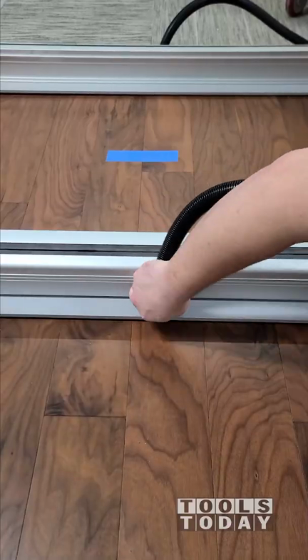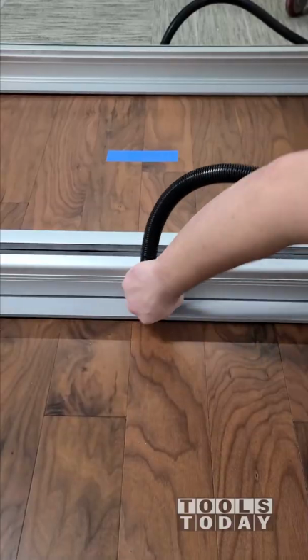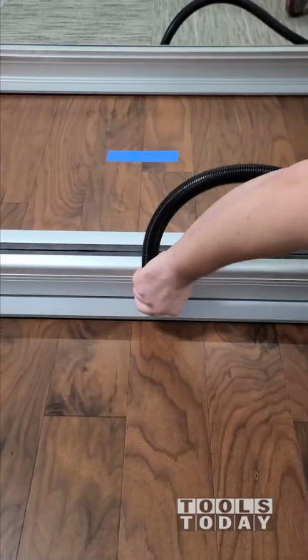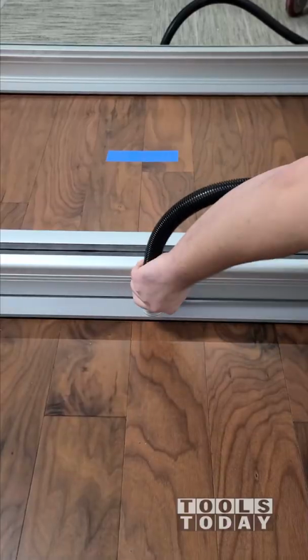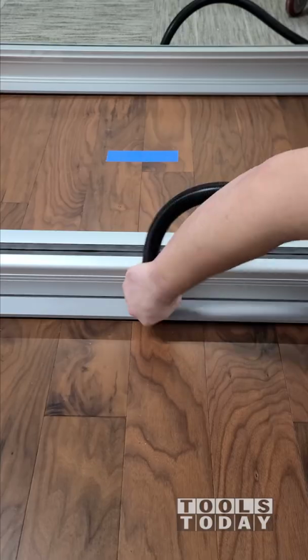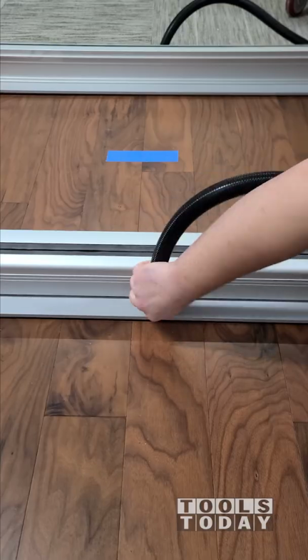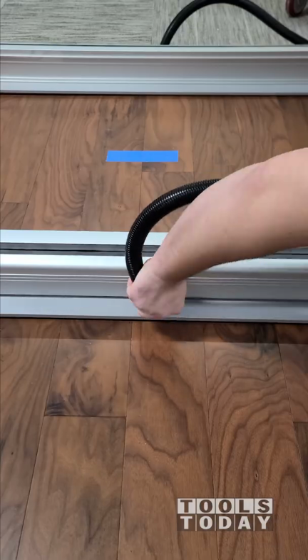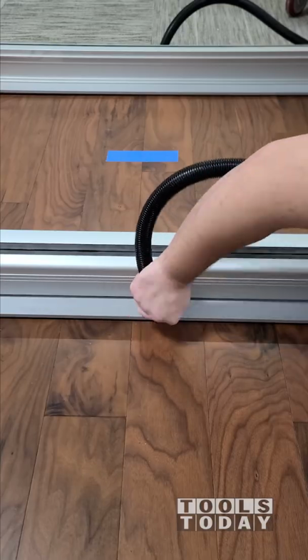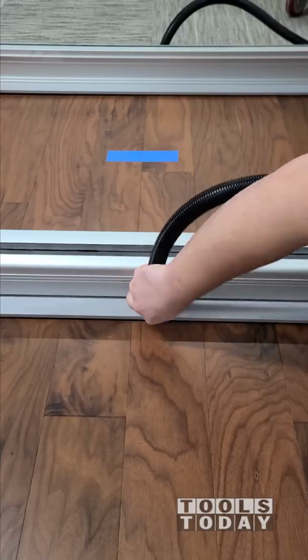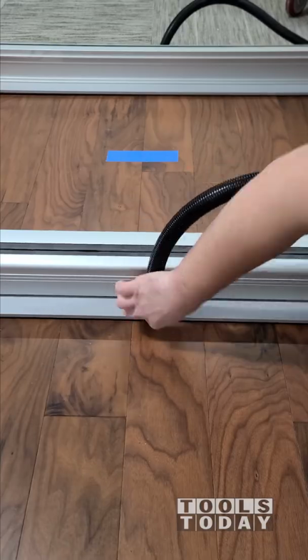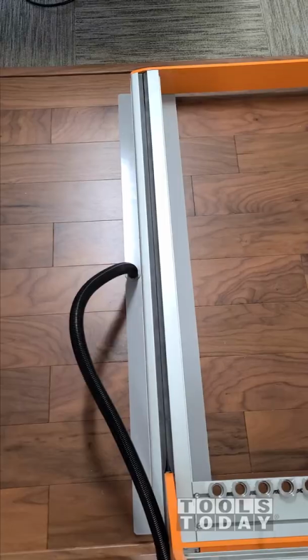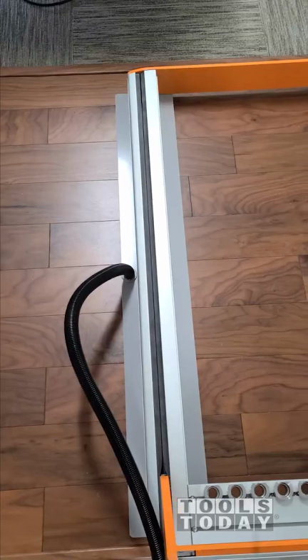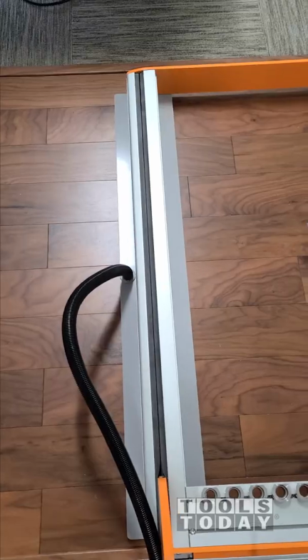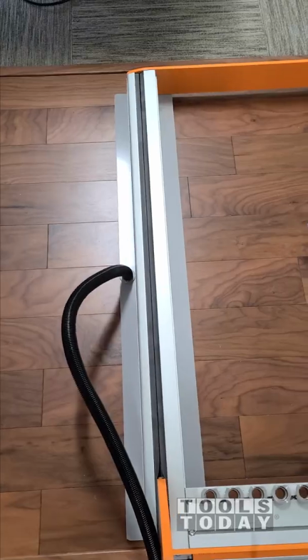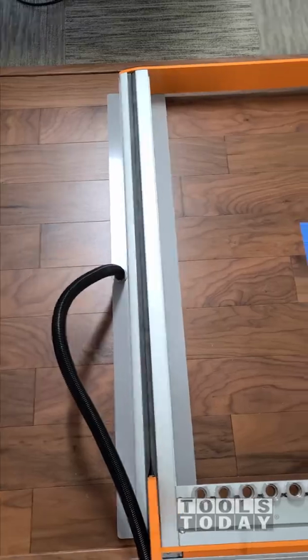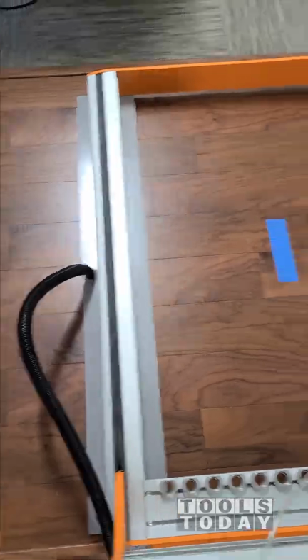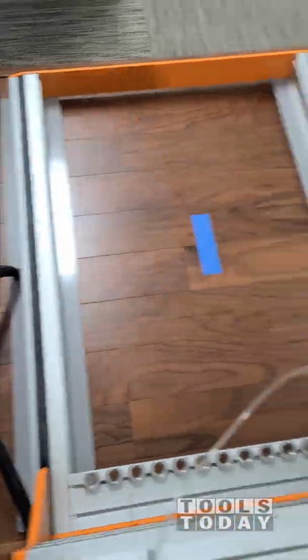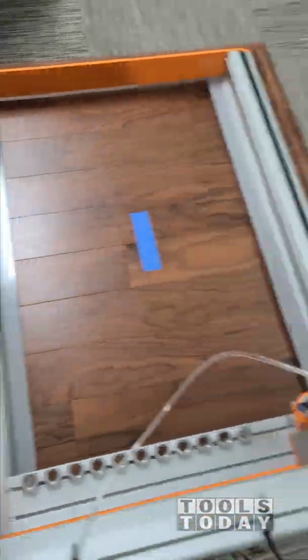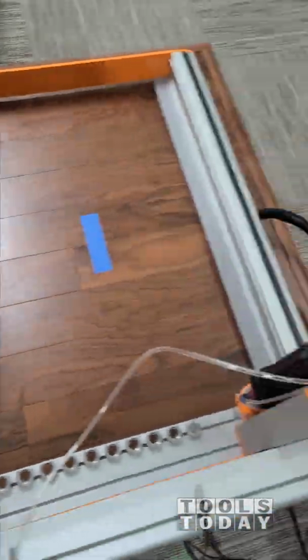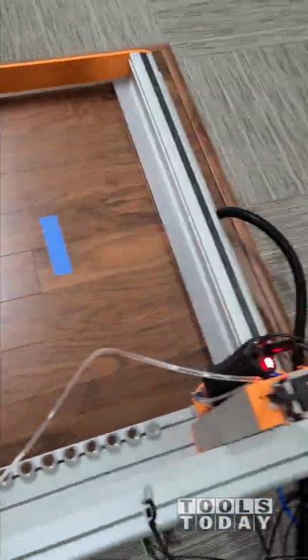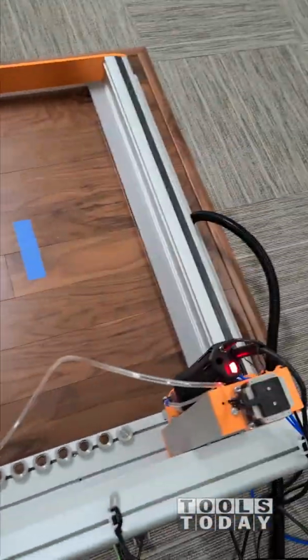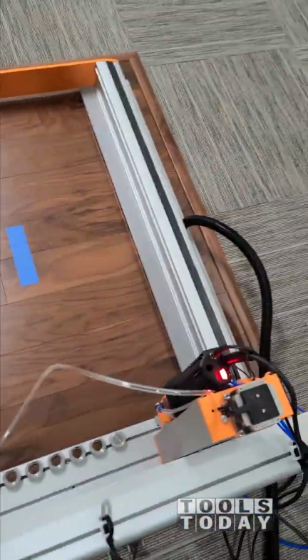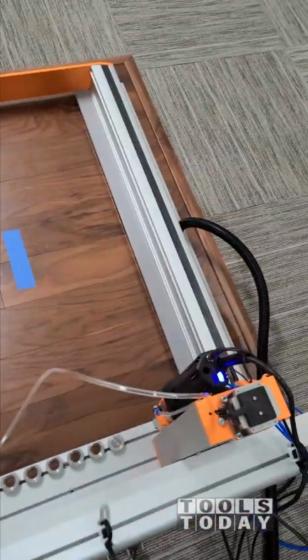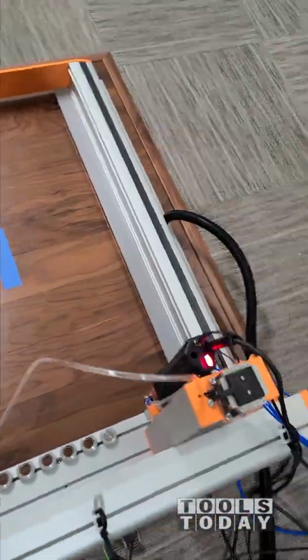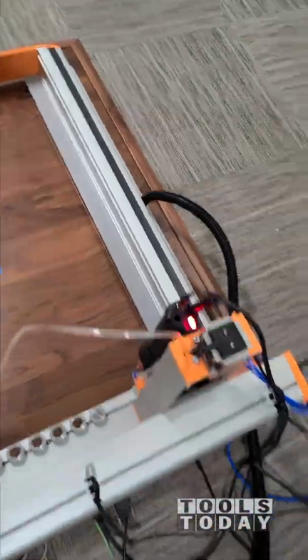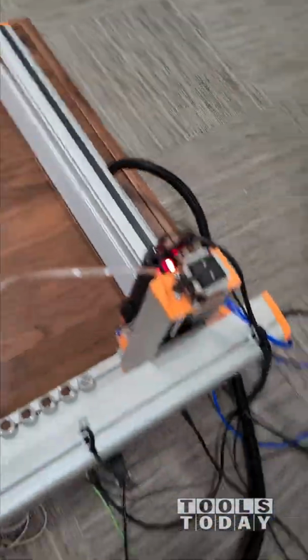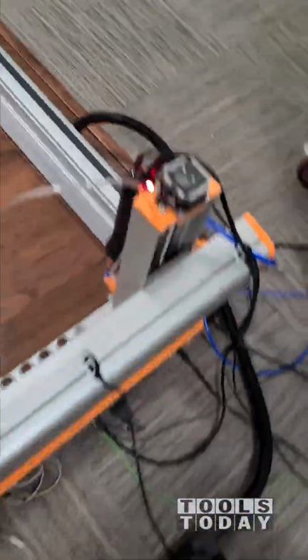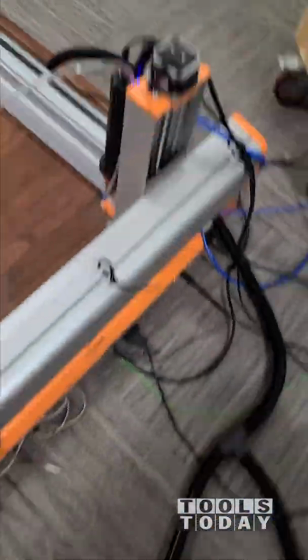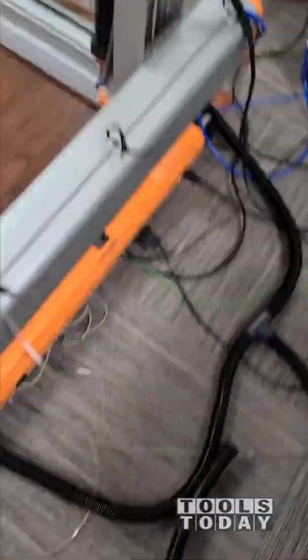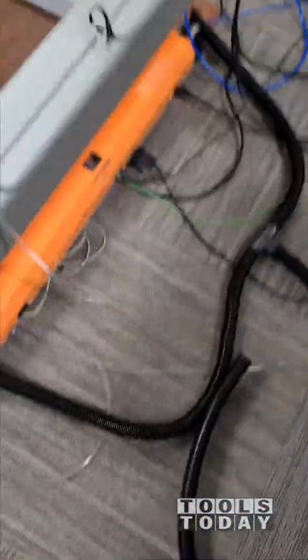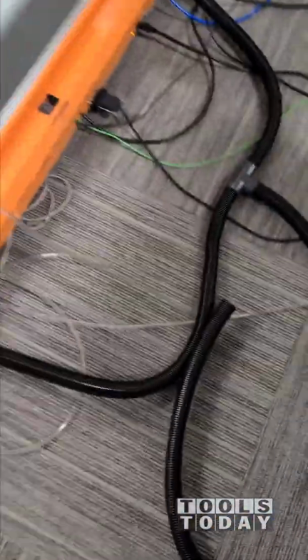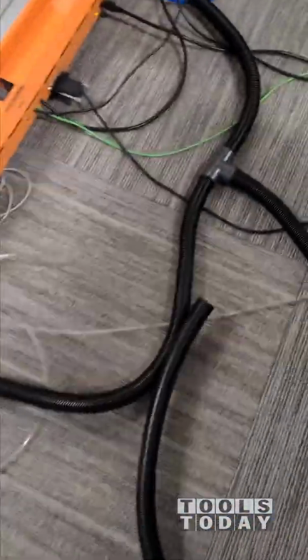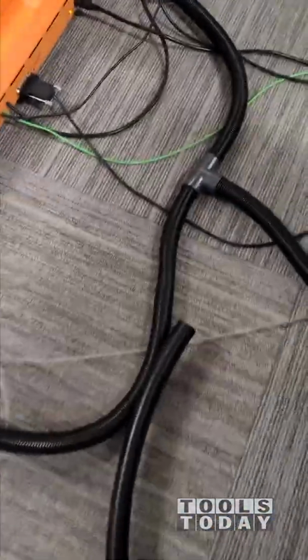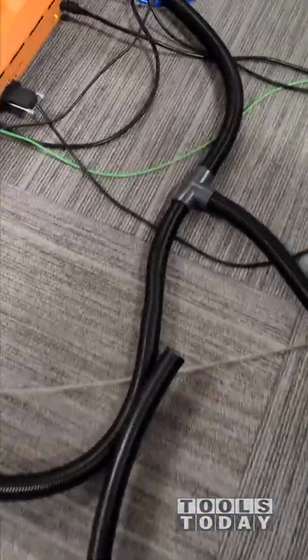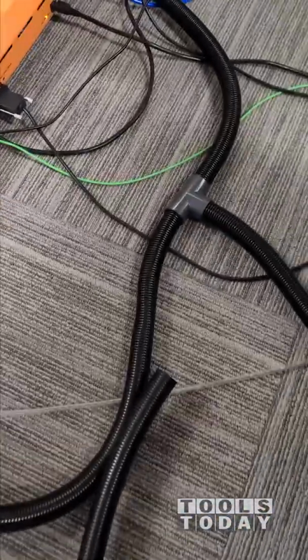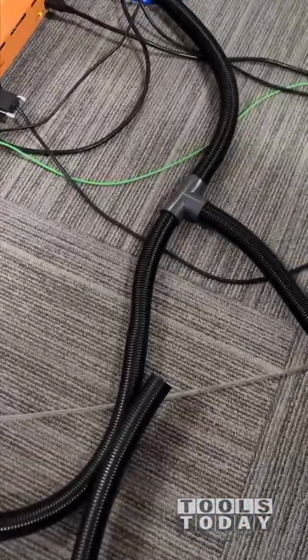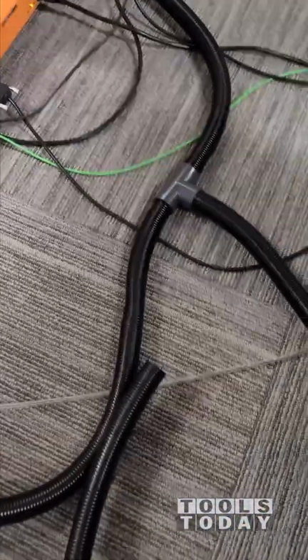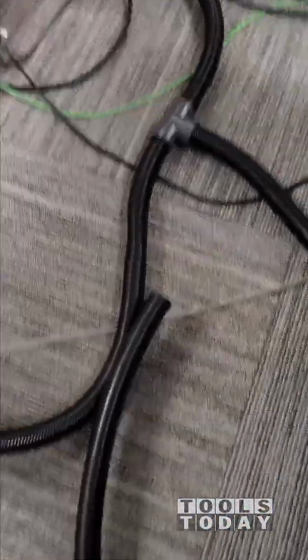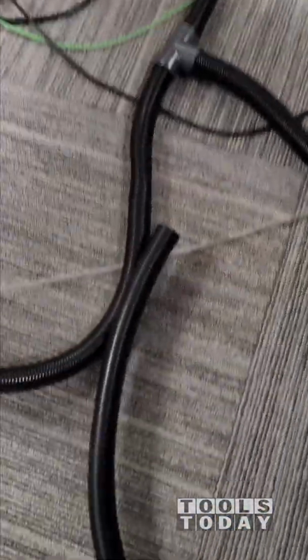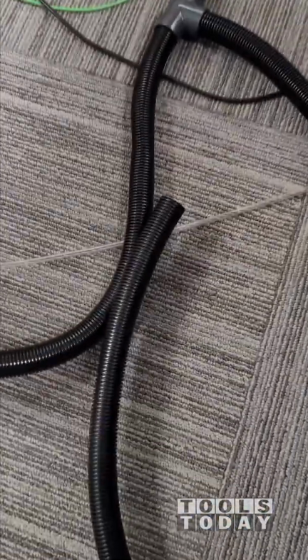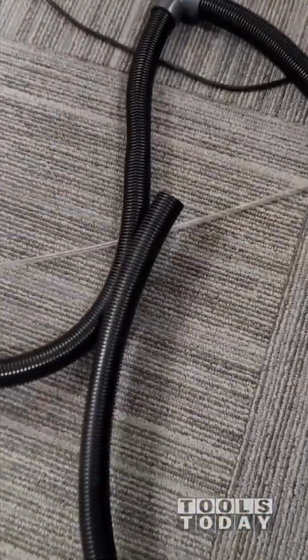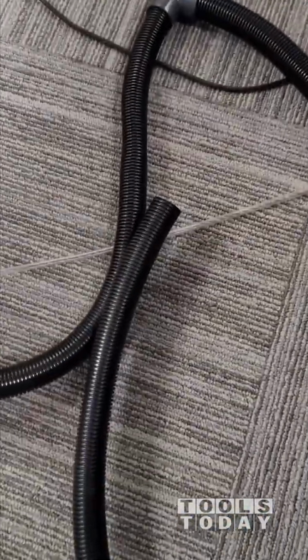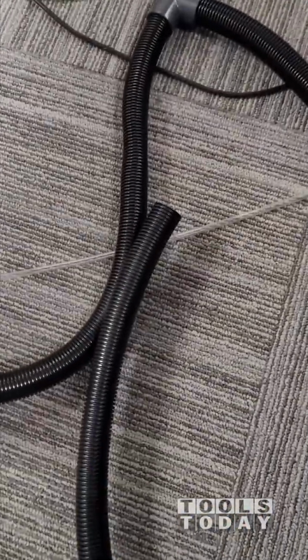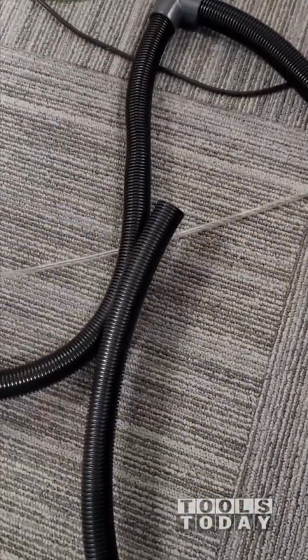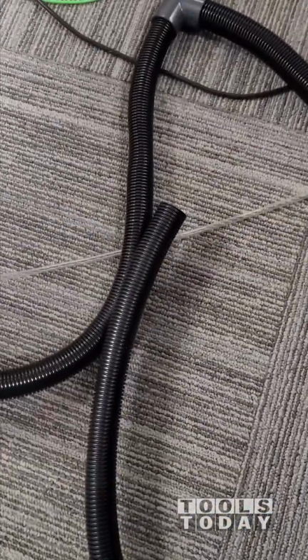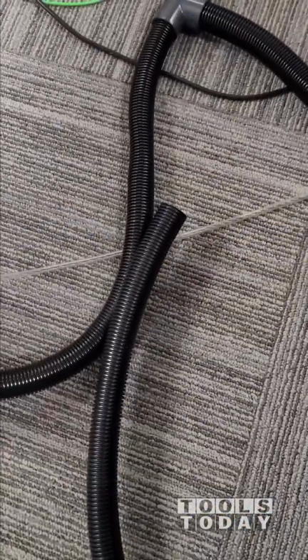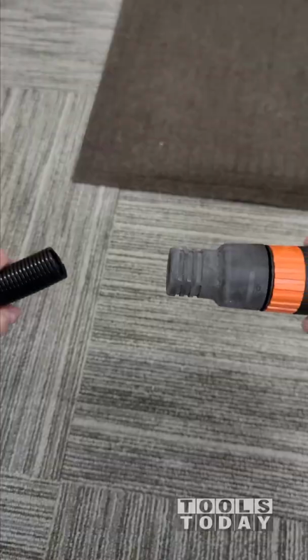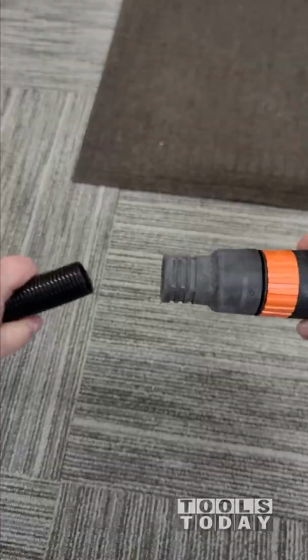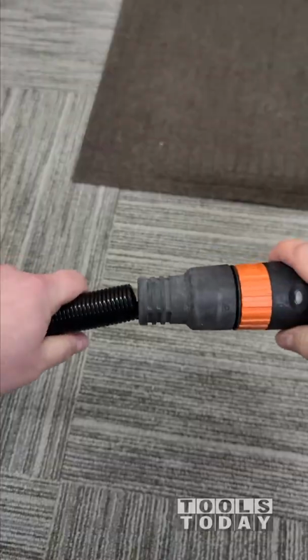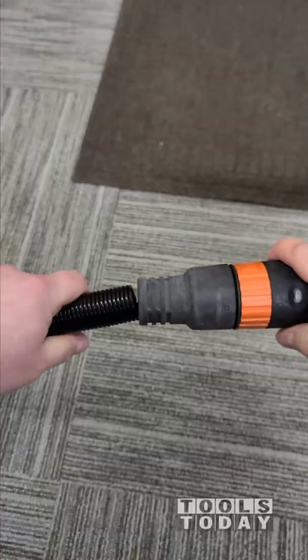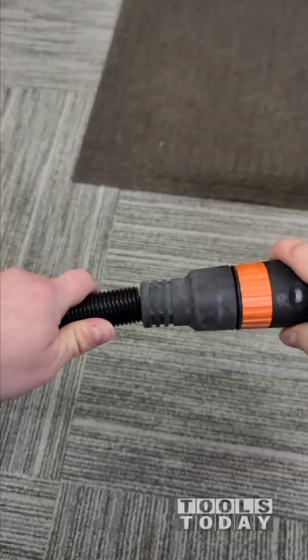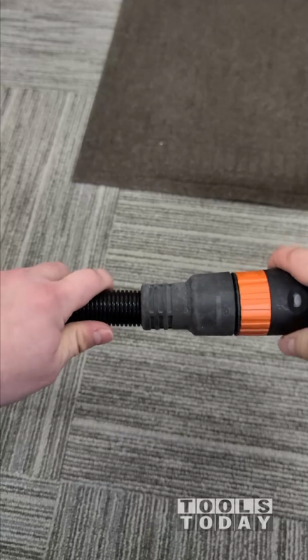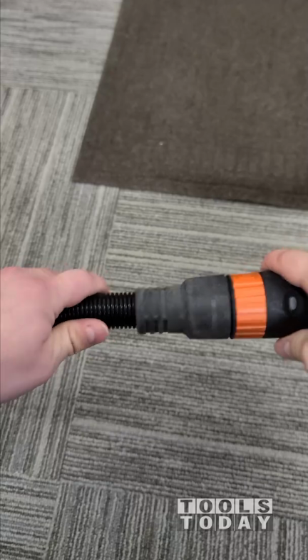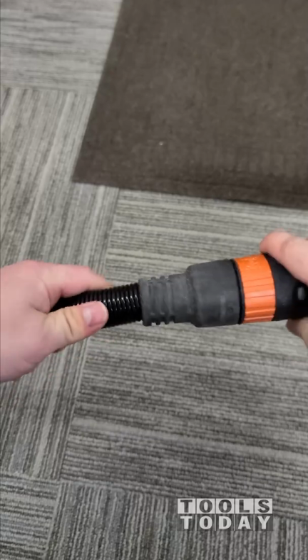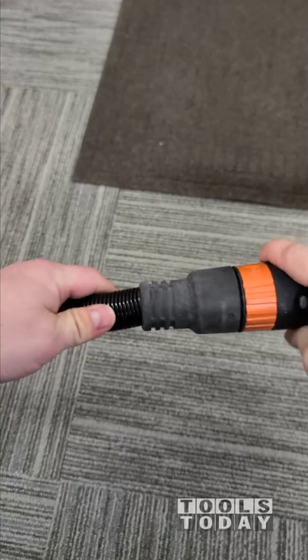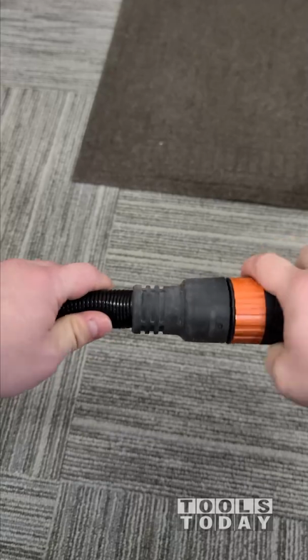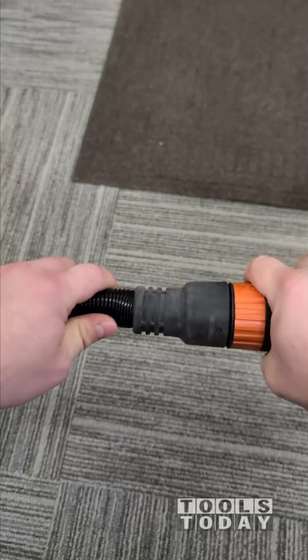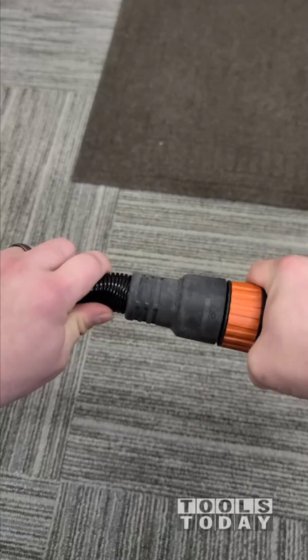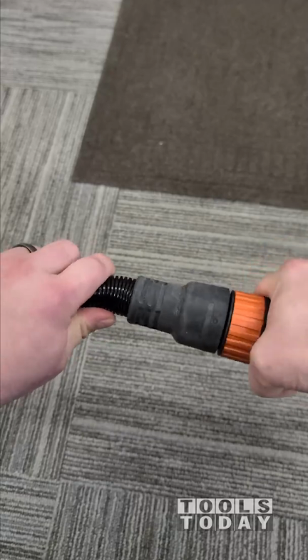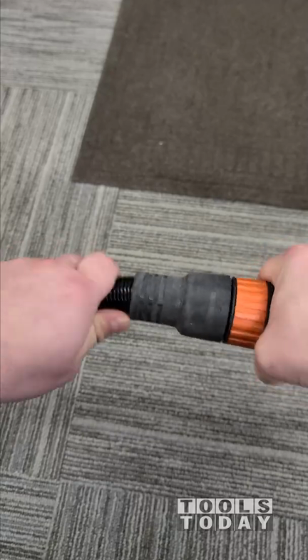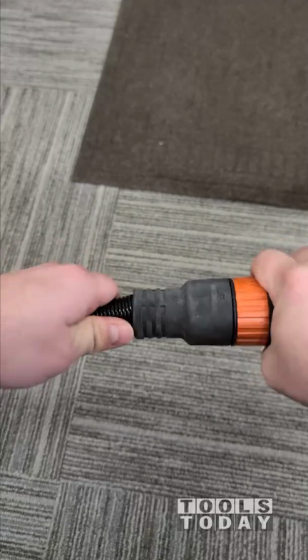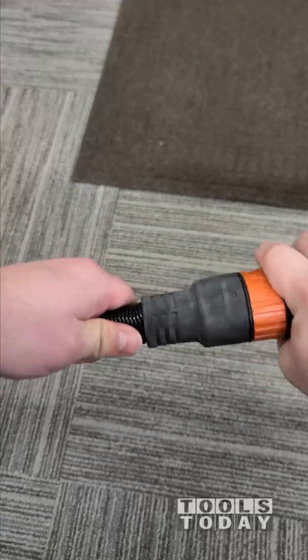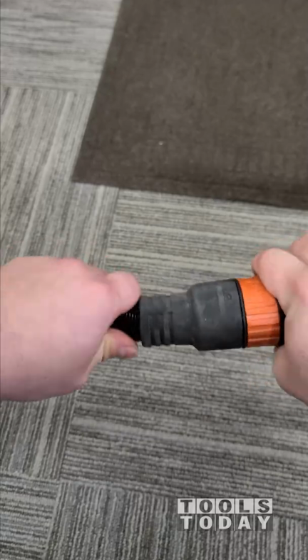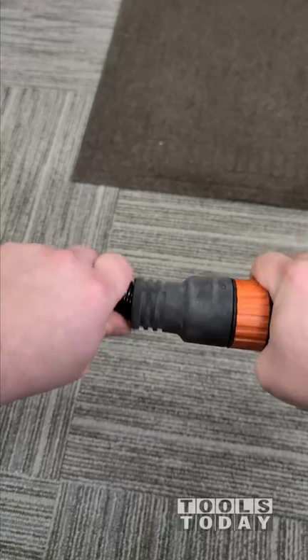We have two vacuum rails, so we have a vacuum going to each side that goes to a T, which will plug into our vacuum to be able to suck this down to the floor.